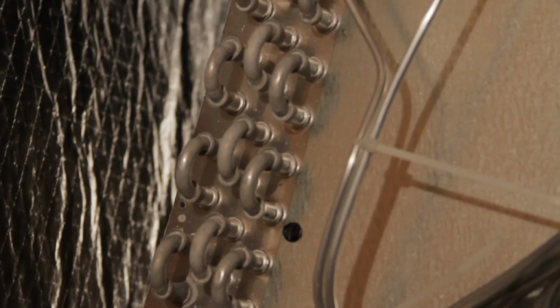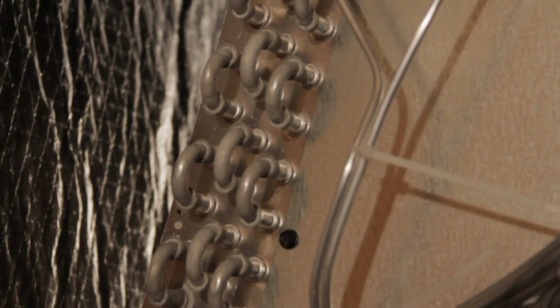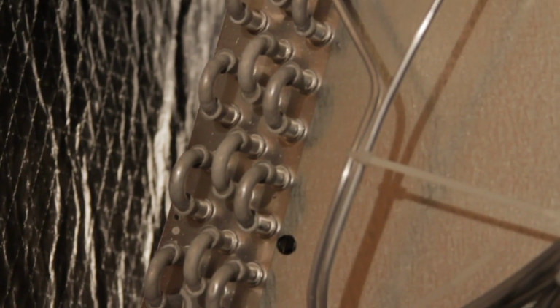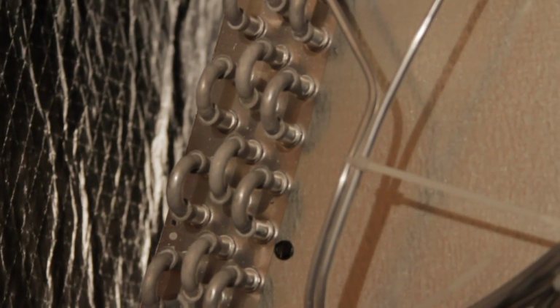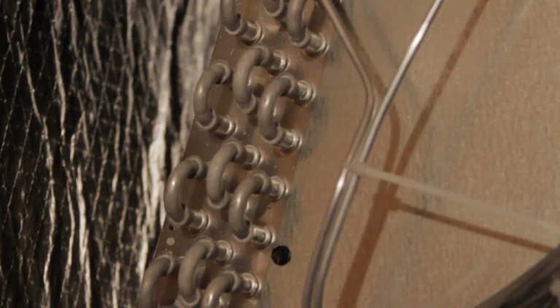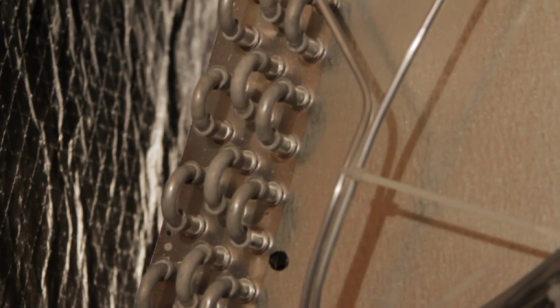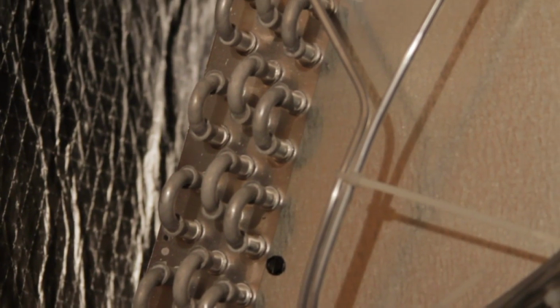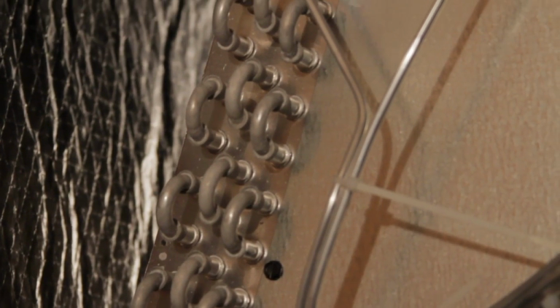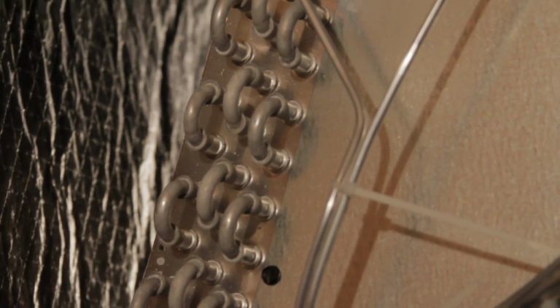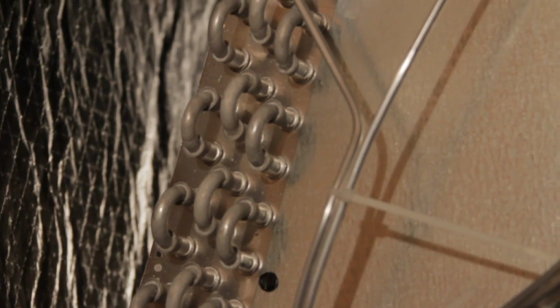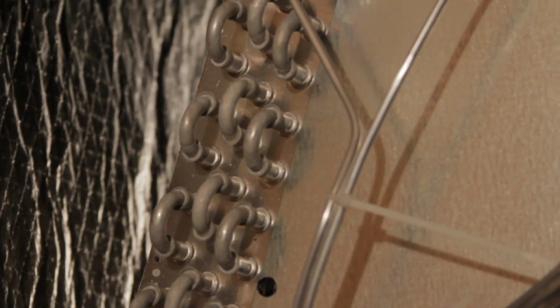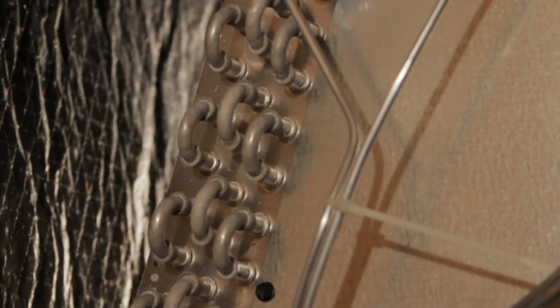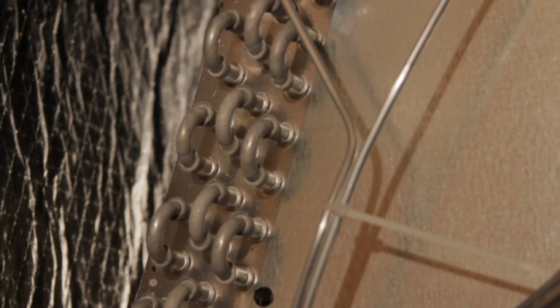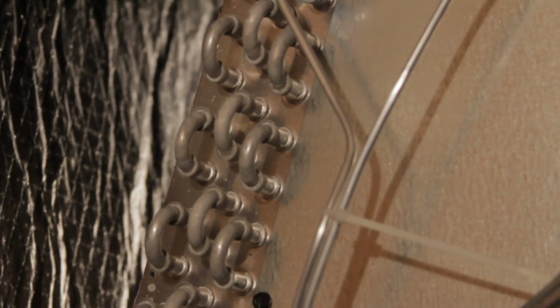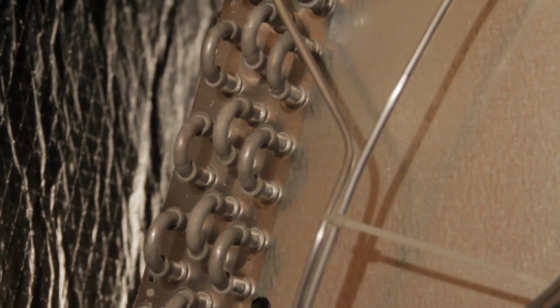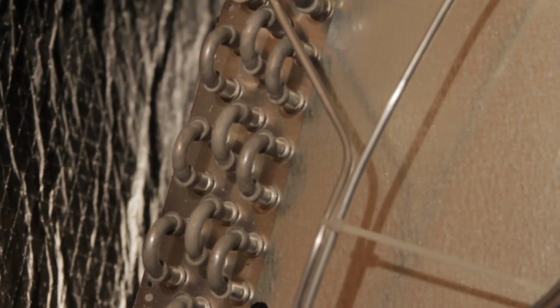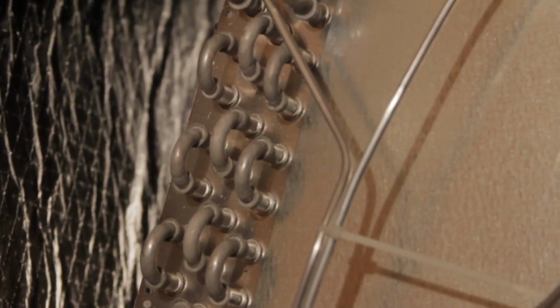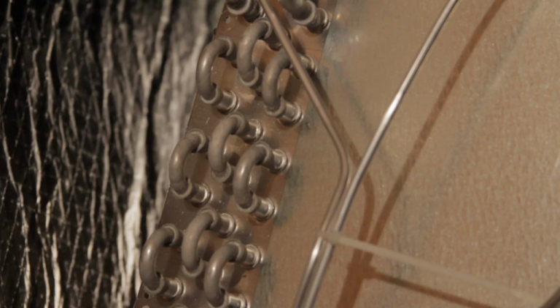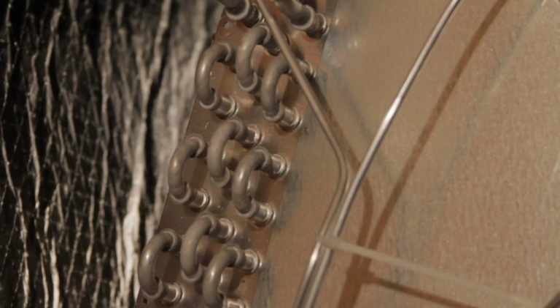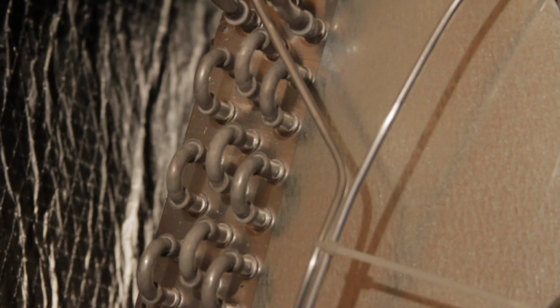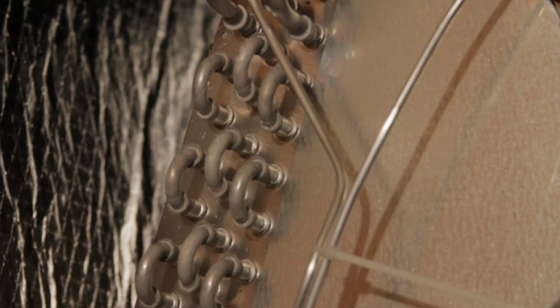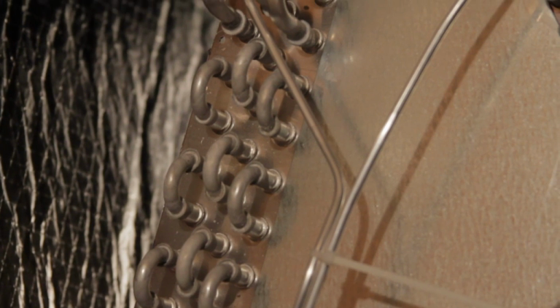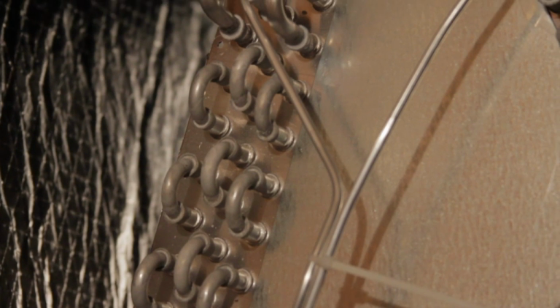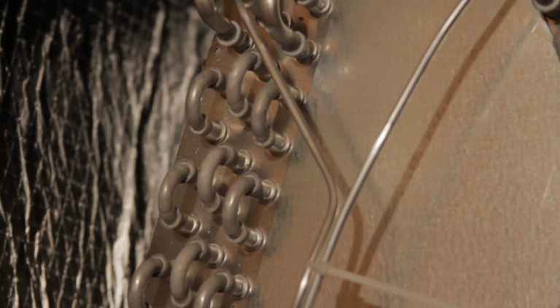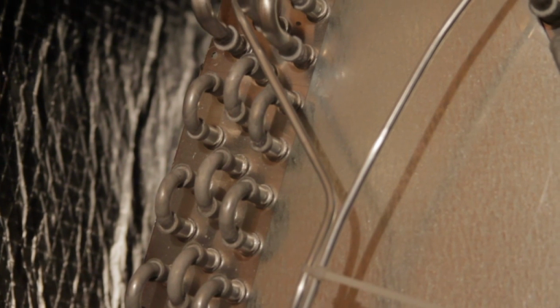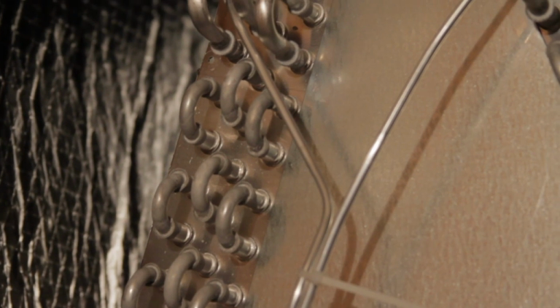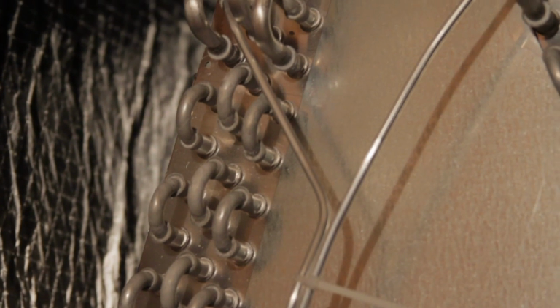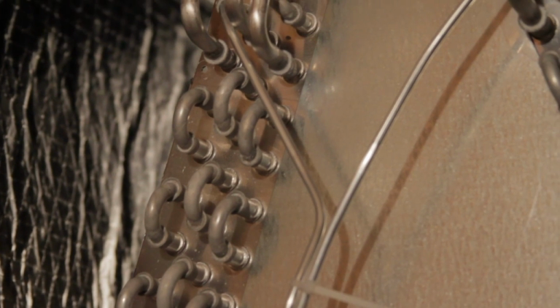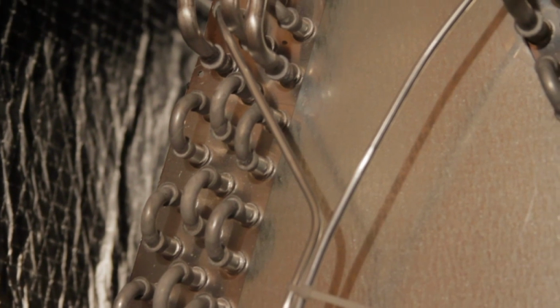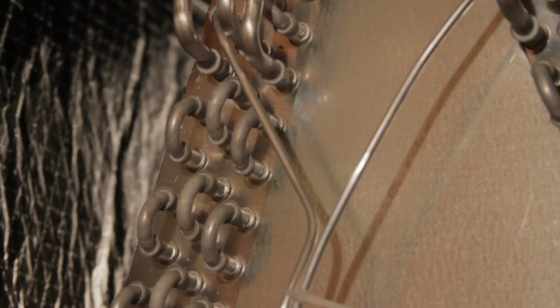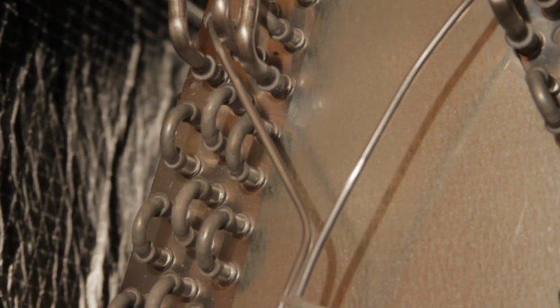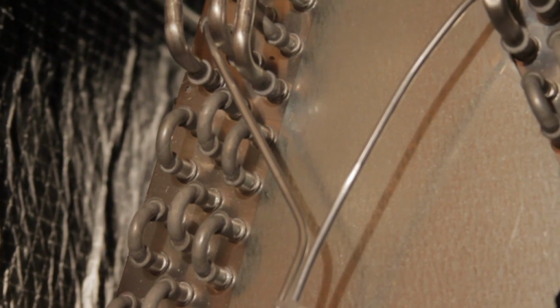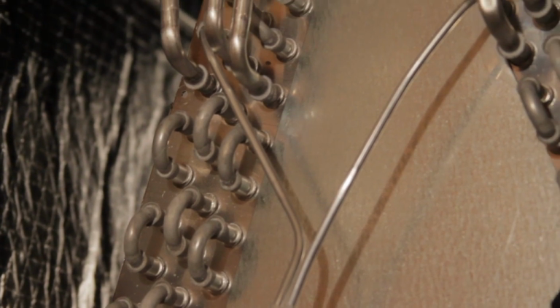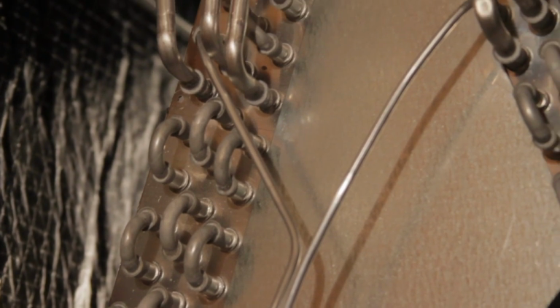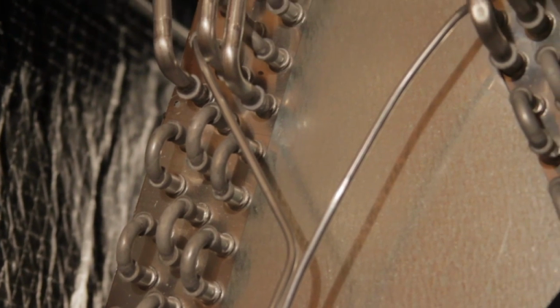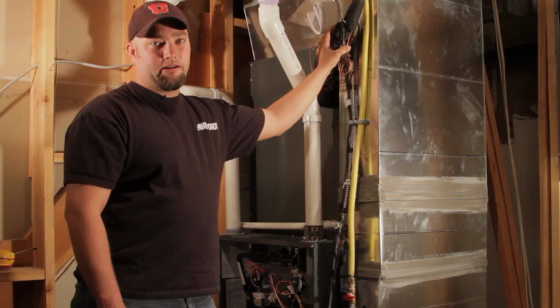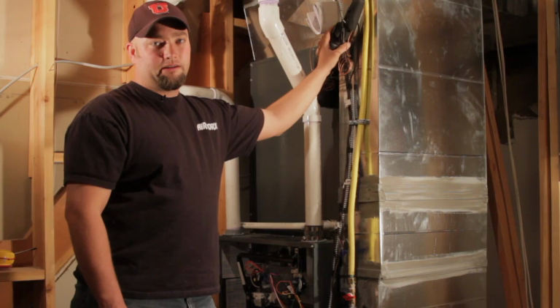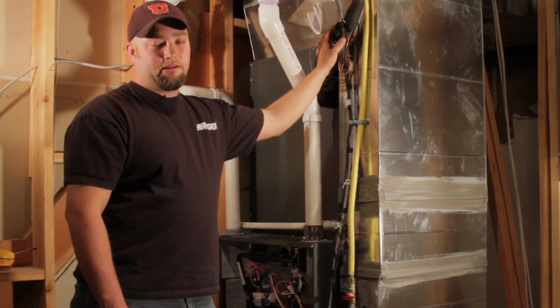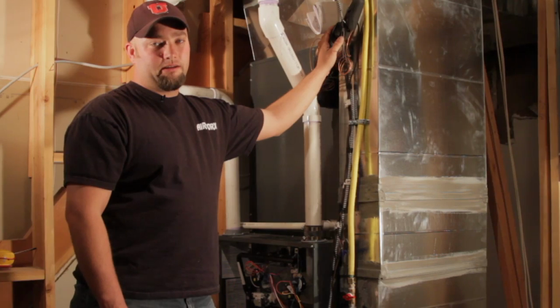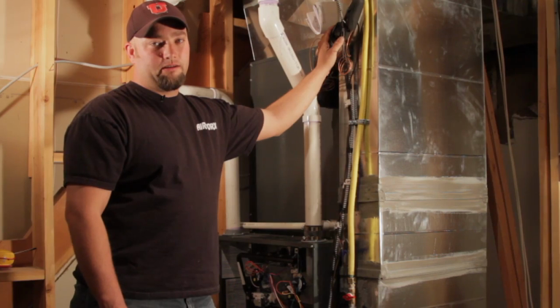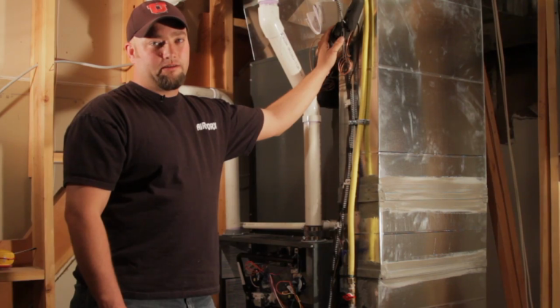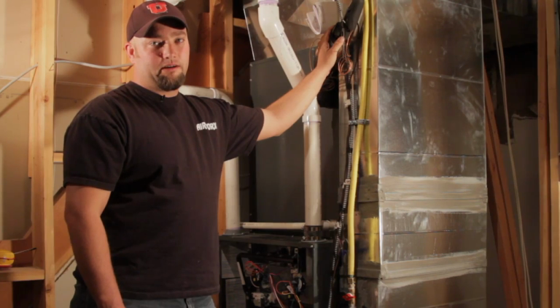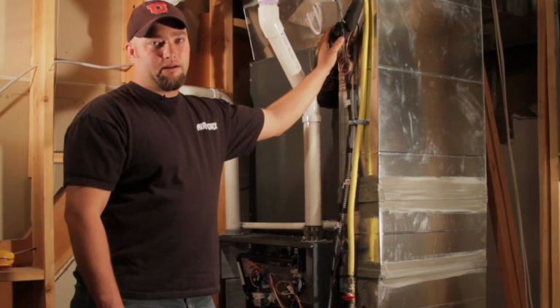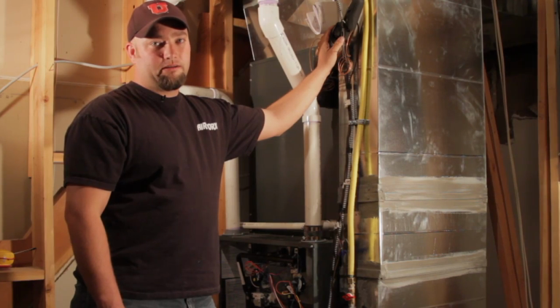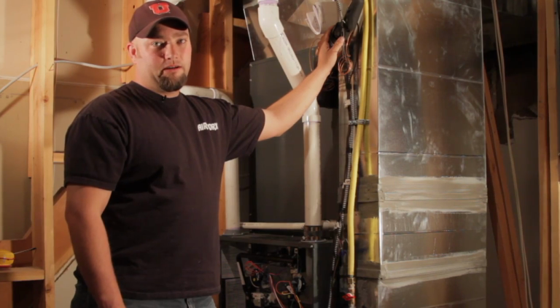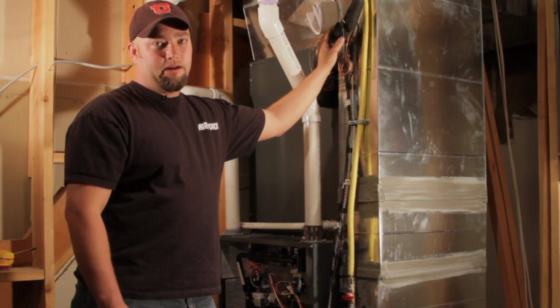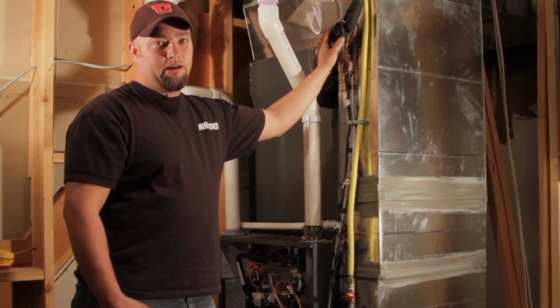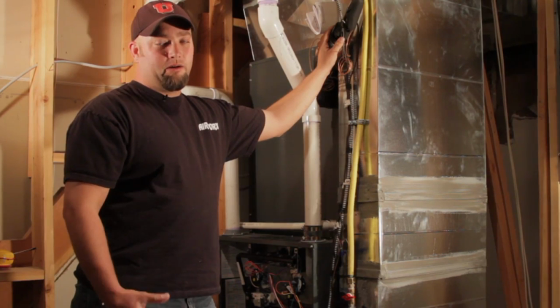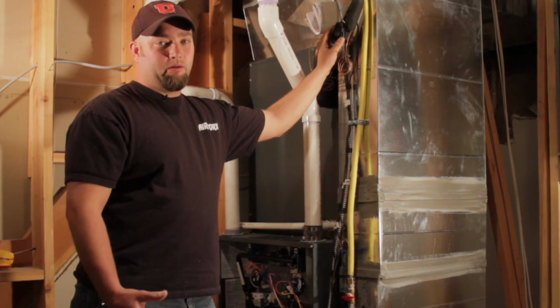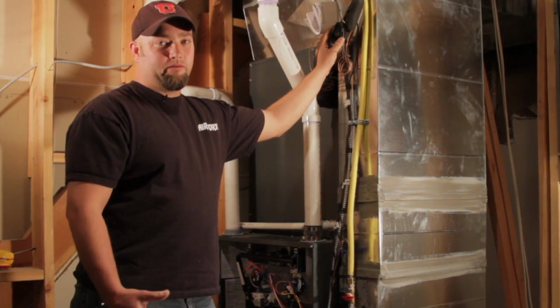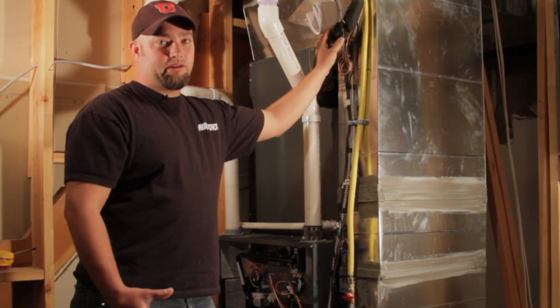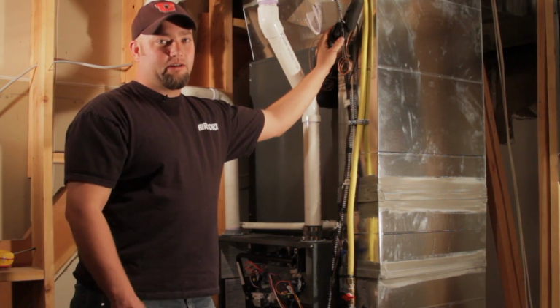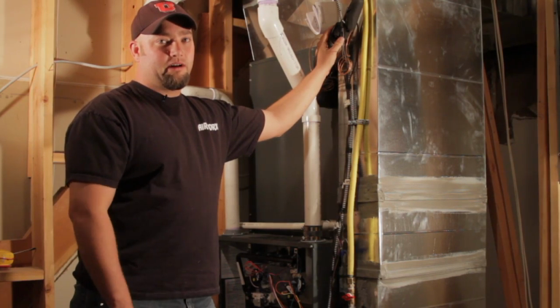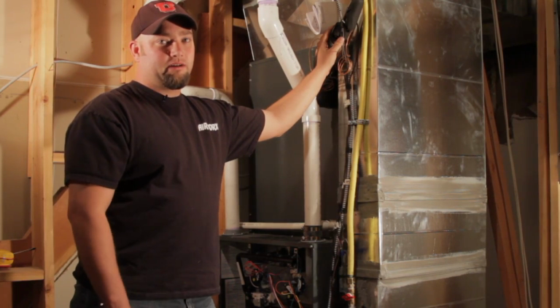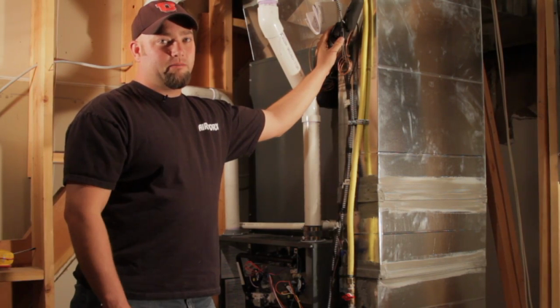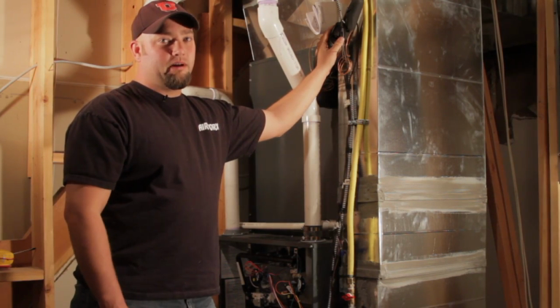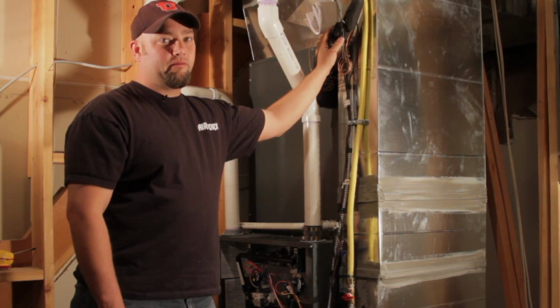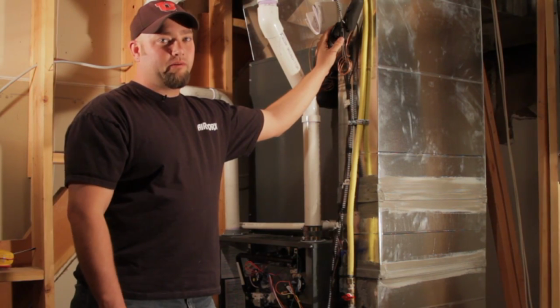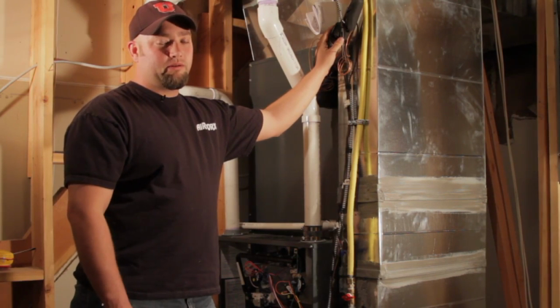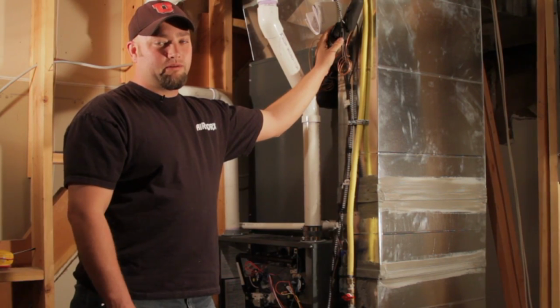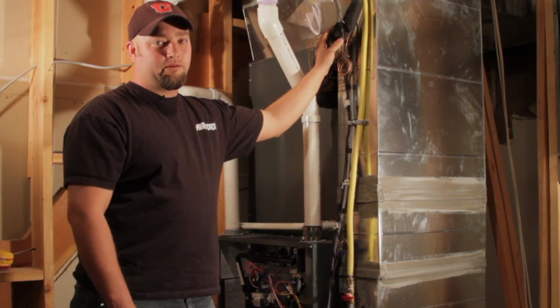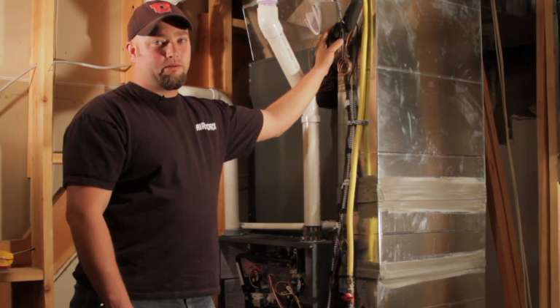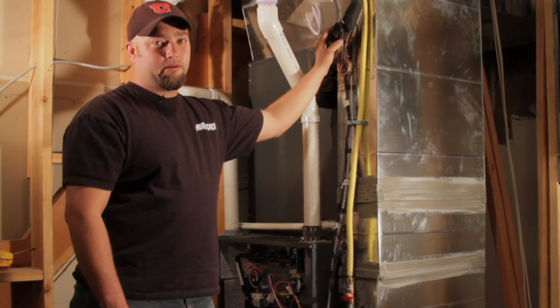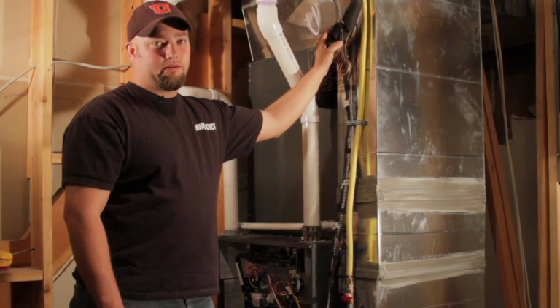Once again, I'm Jeremy from Airworks Heating and Air Conditioning out of Salt Lake City, Utah, and we've just talked about frozen coils.